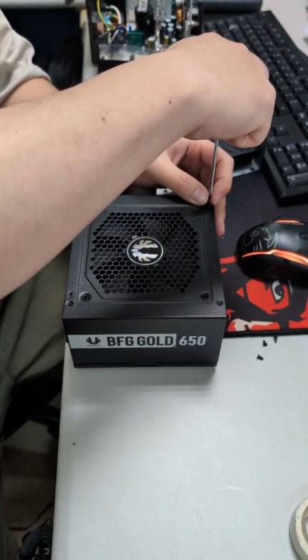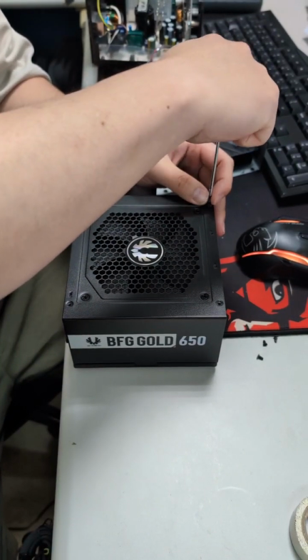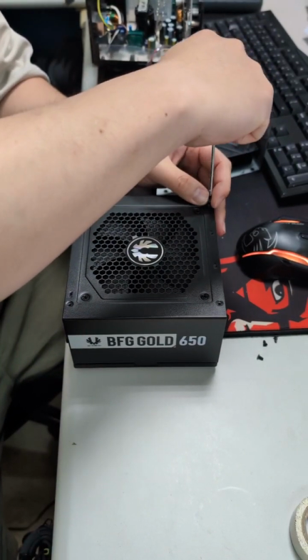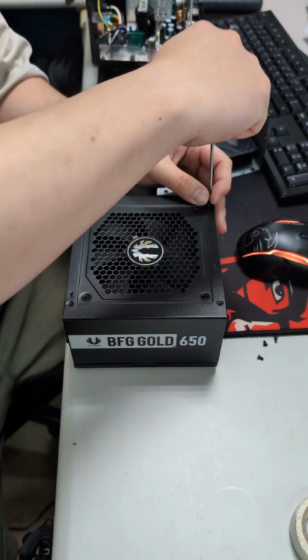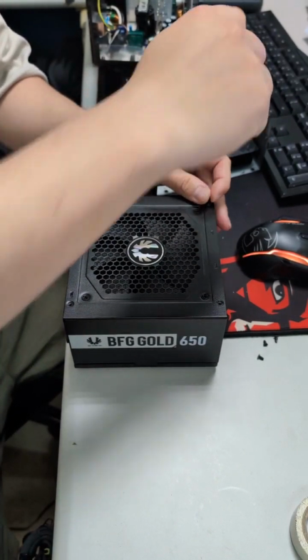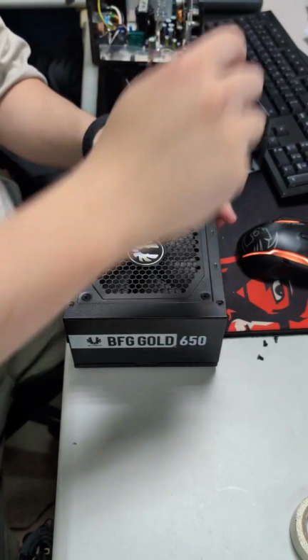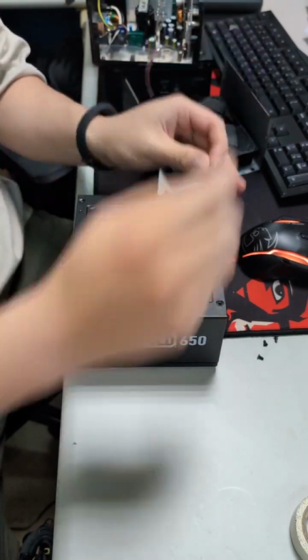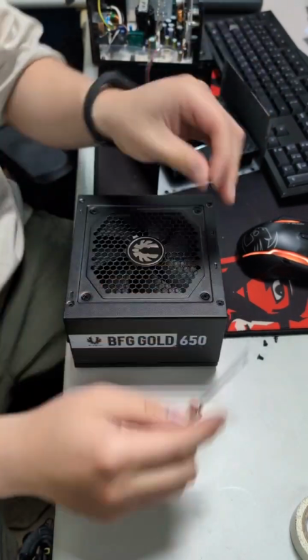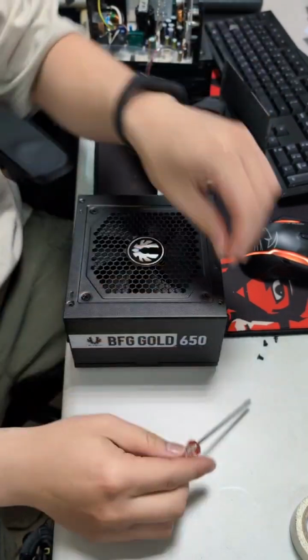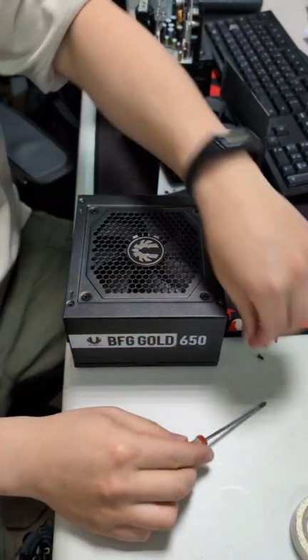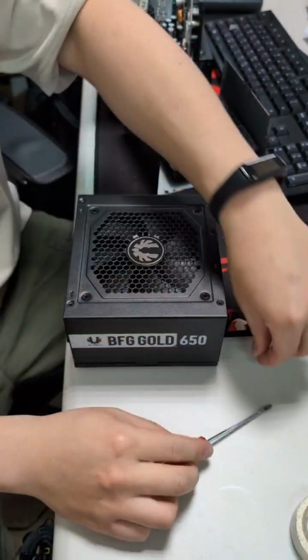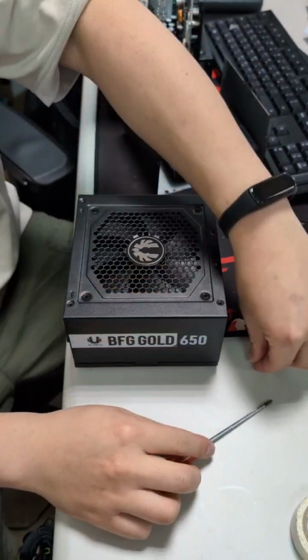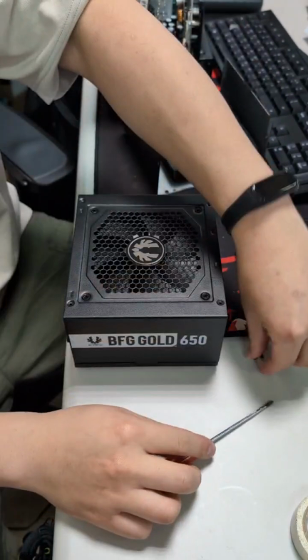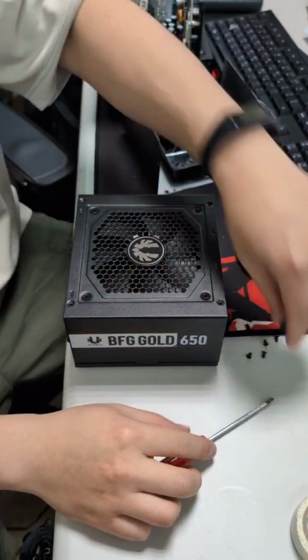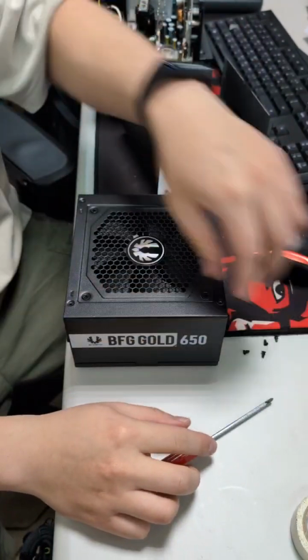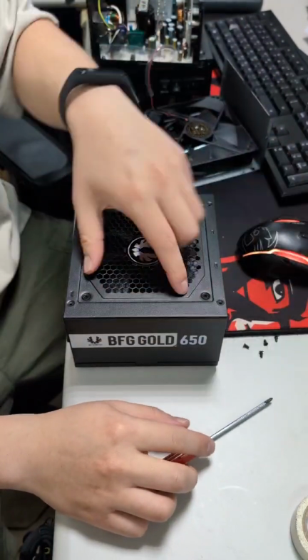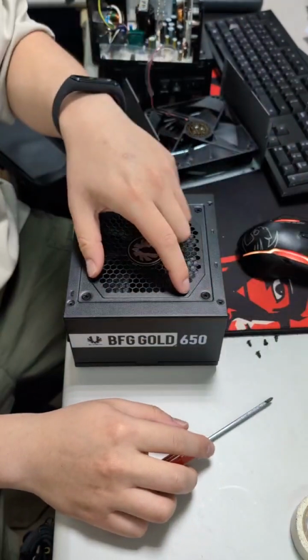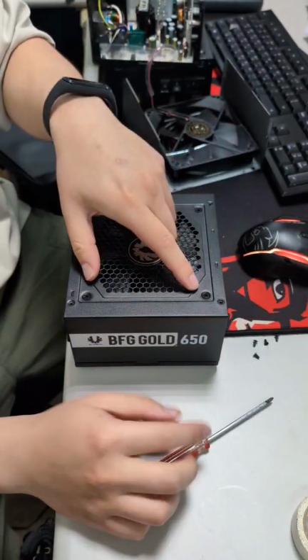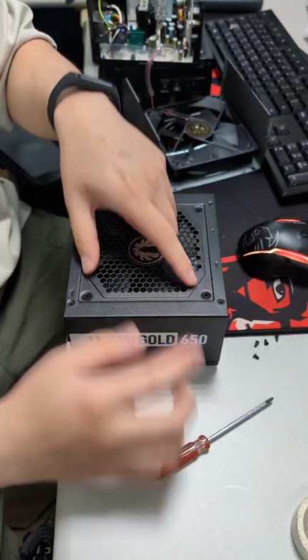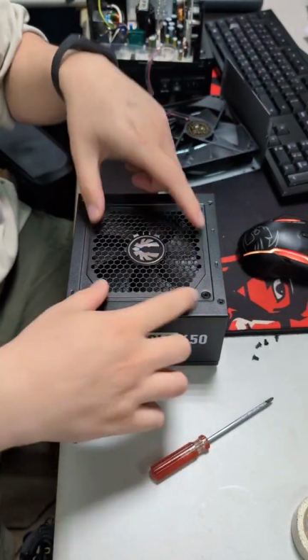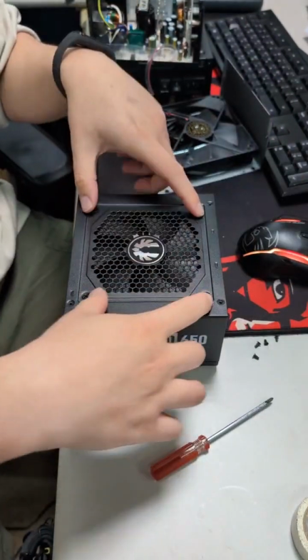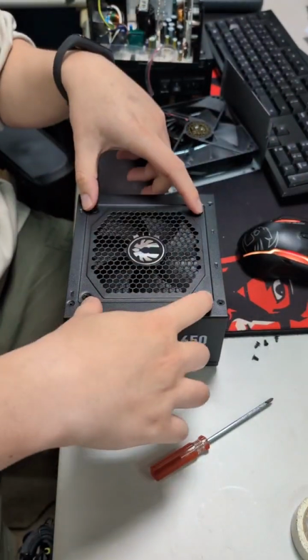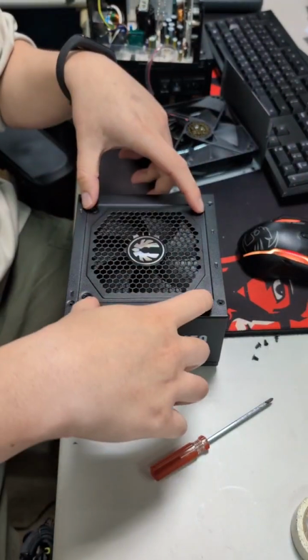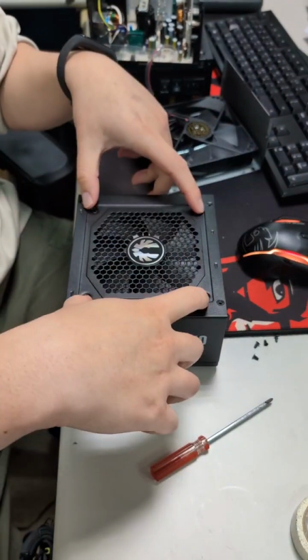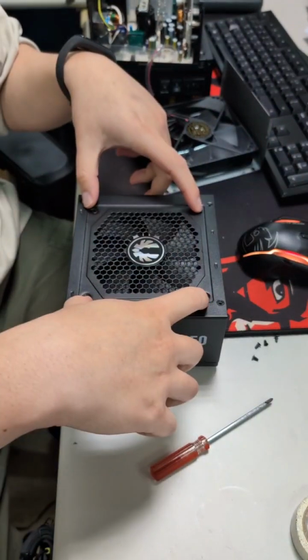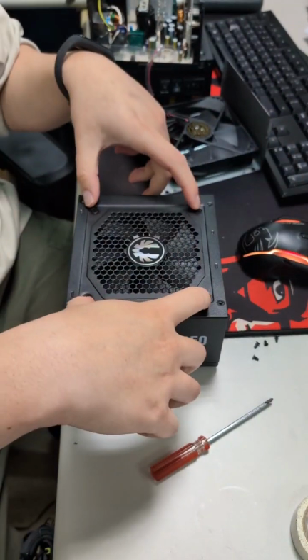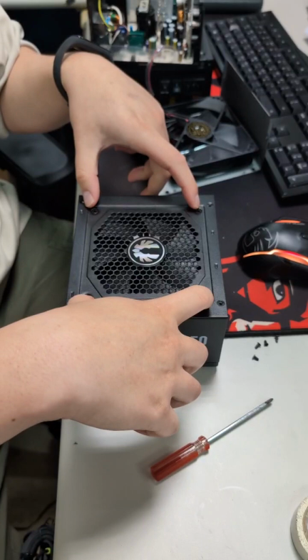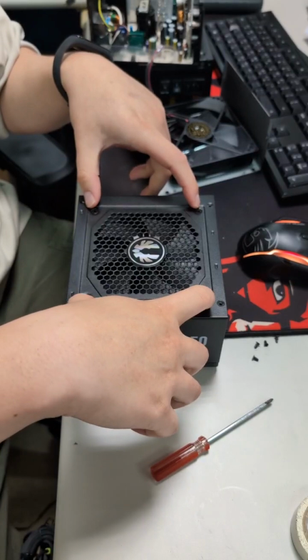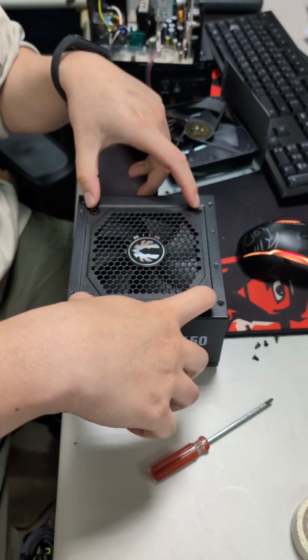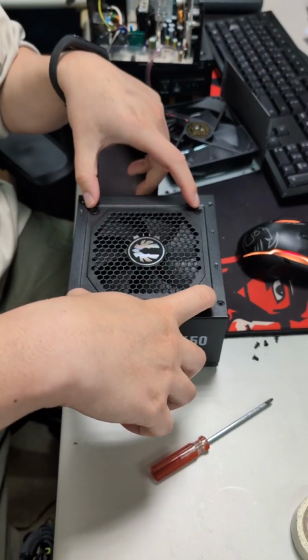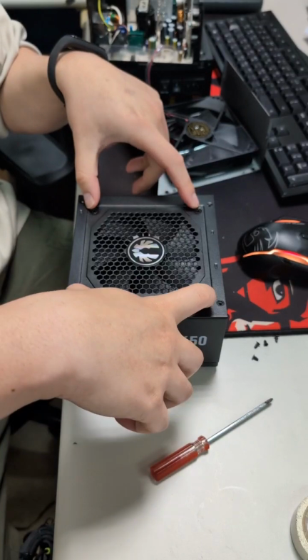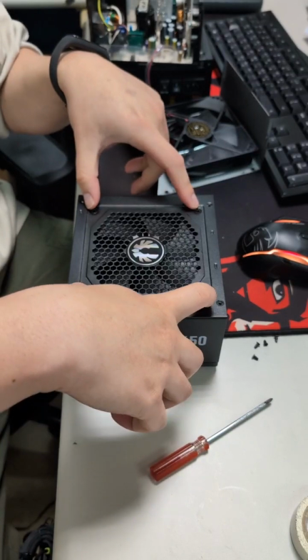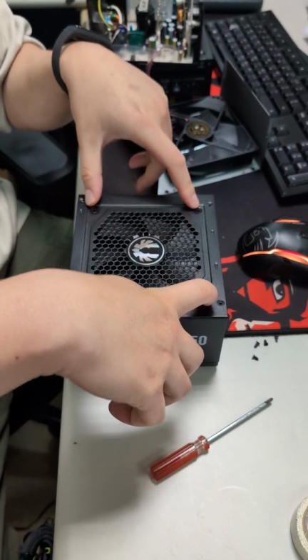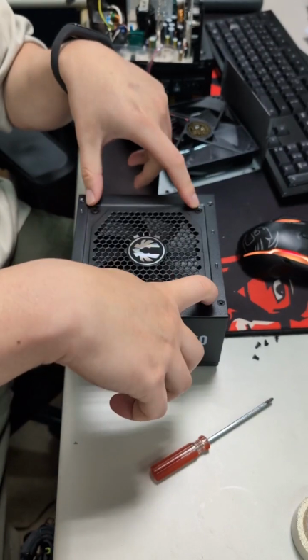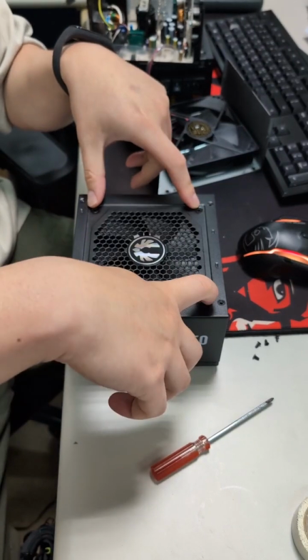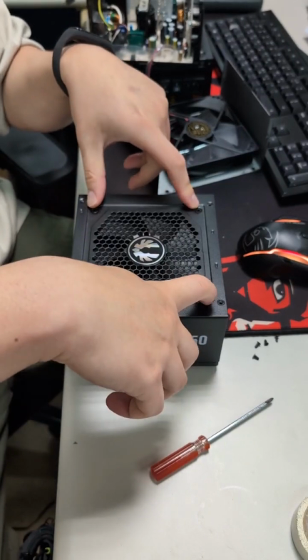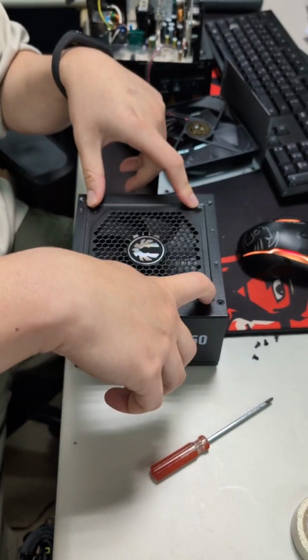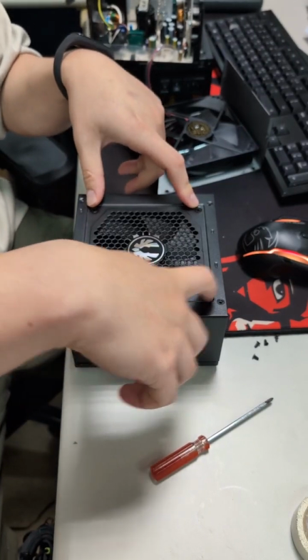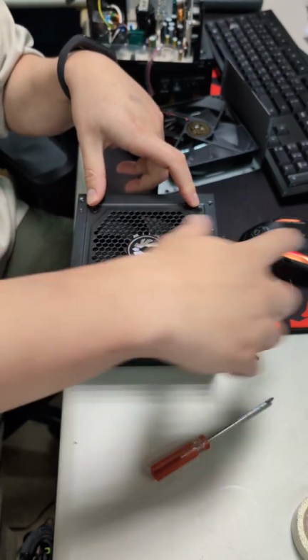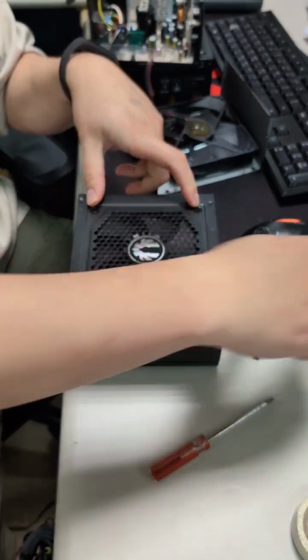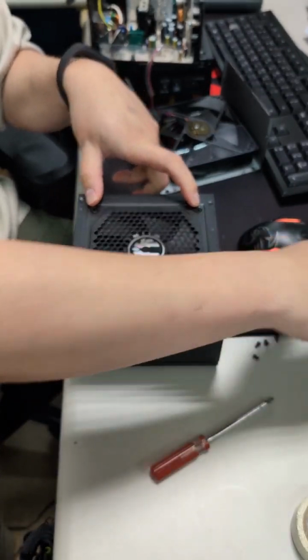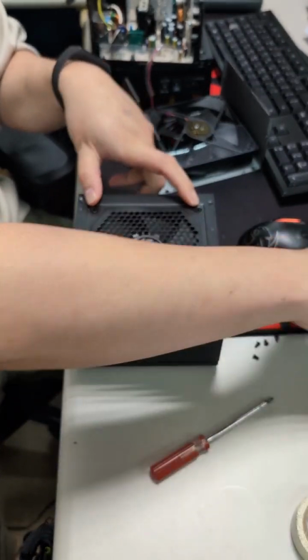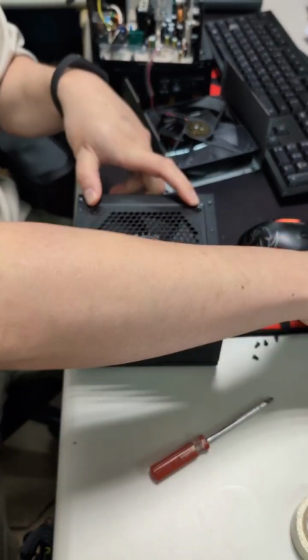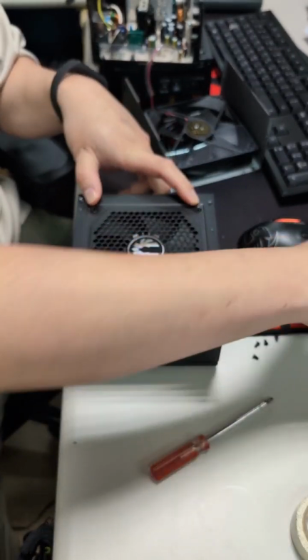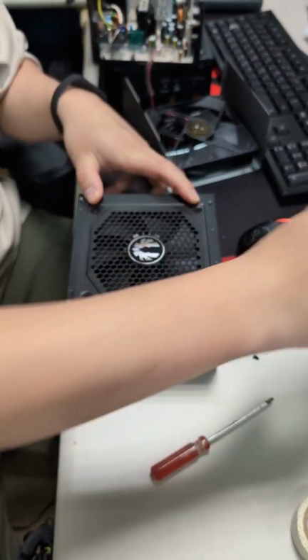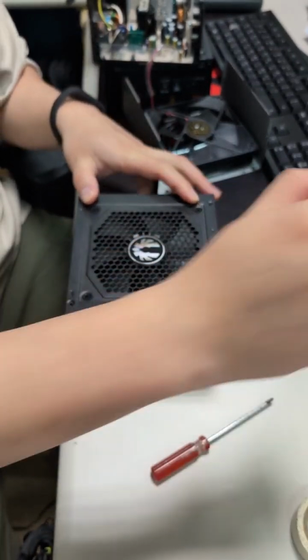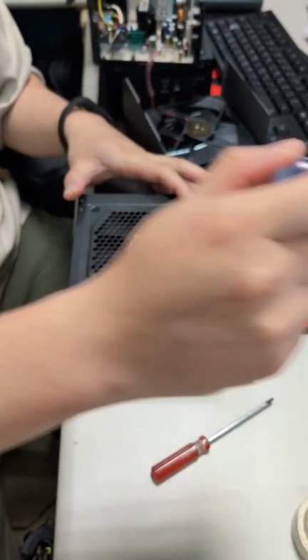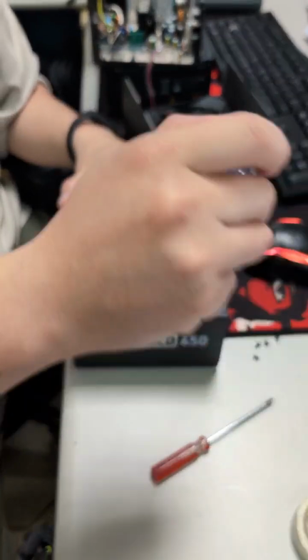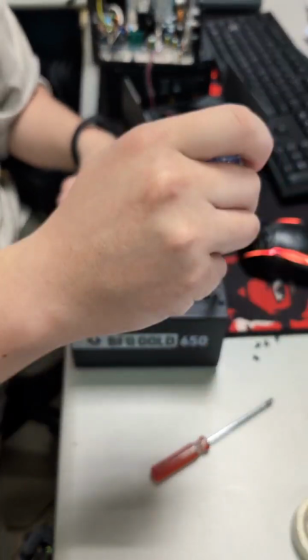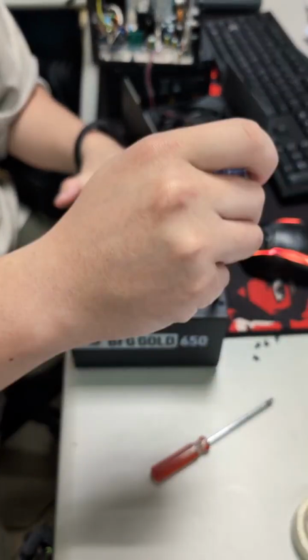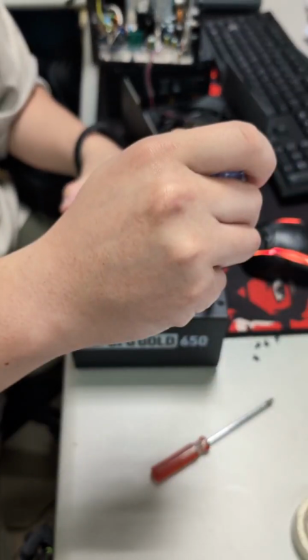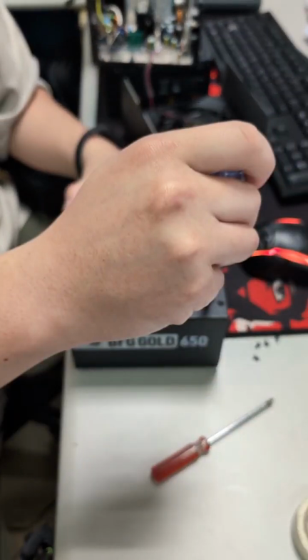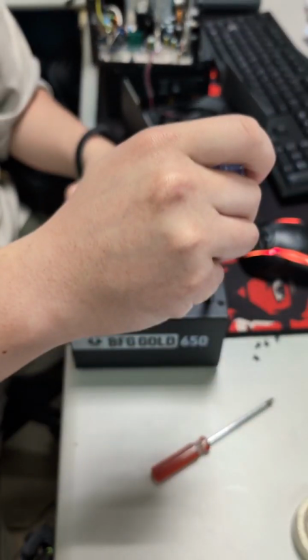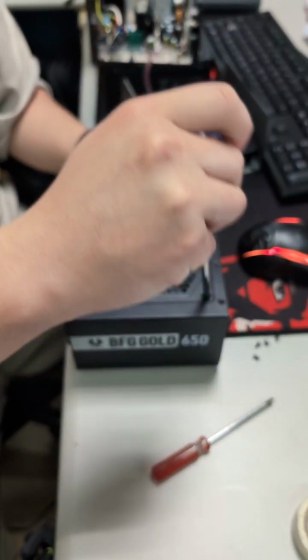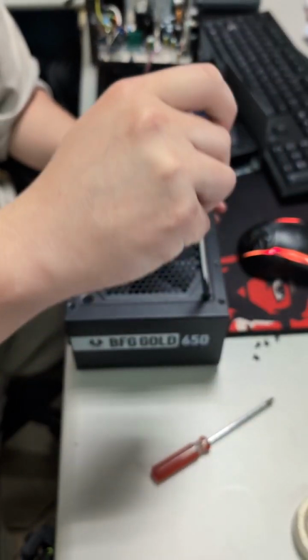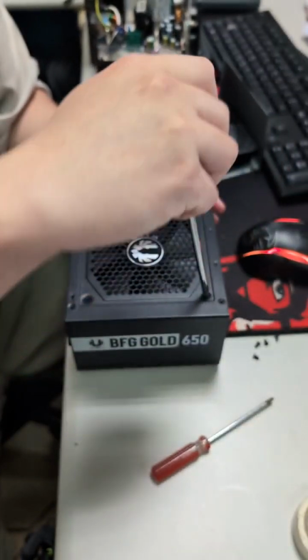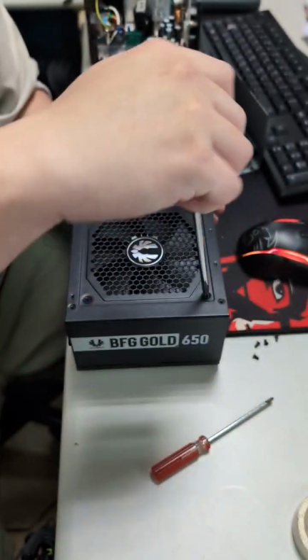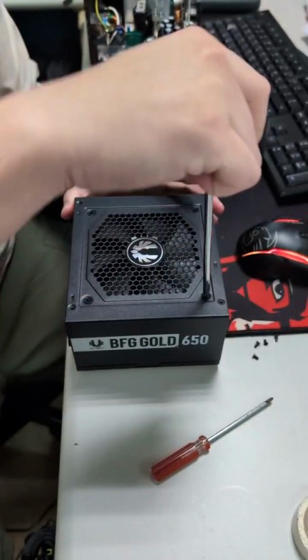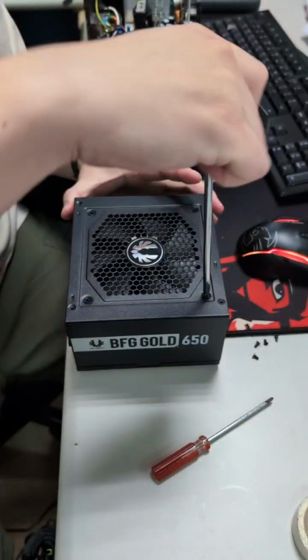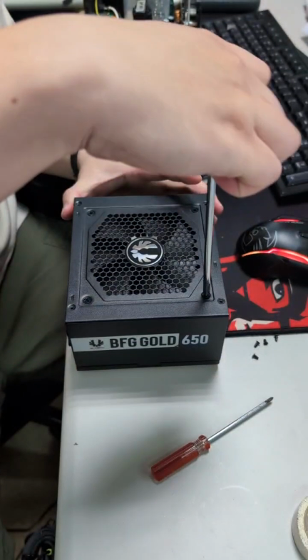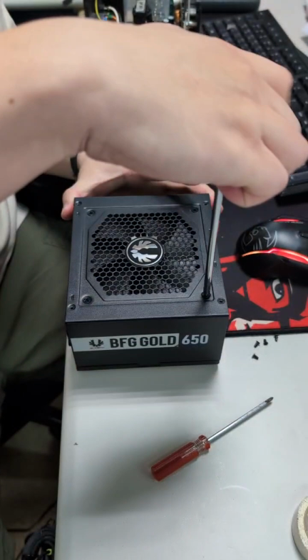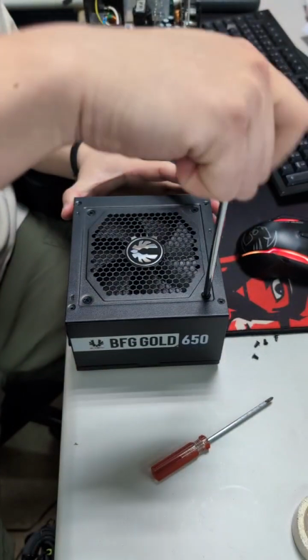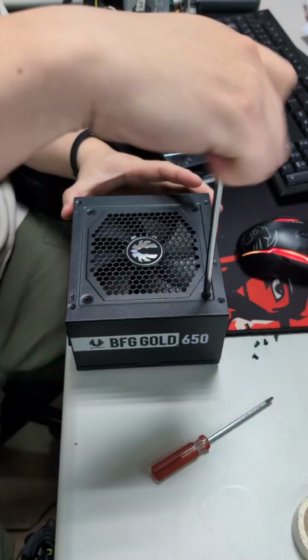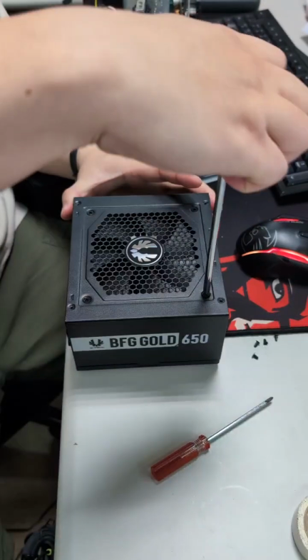Okay, and also take out those four screws. Those screws are fixed for the fan of the PSU.